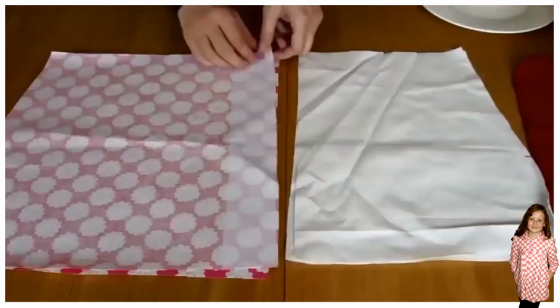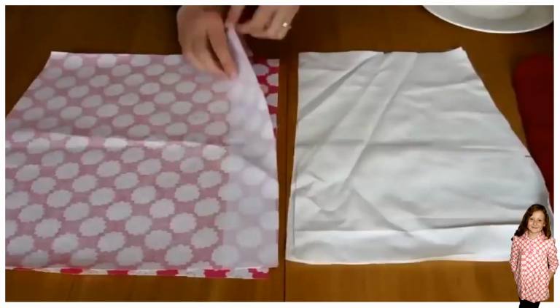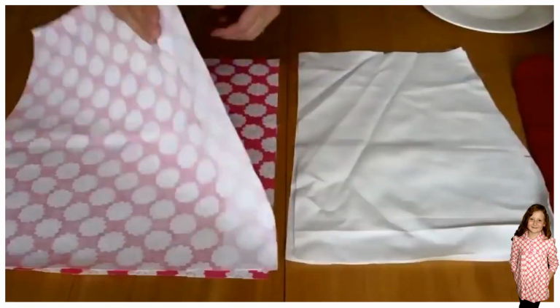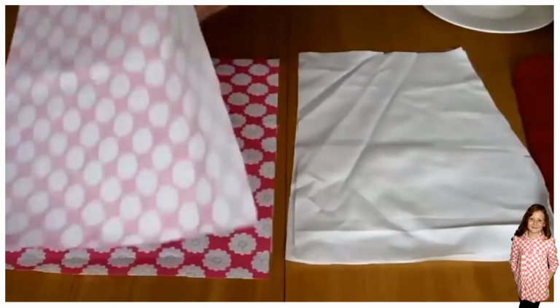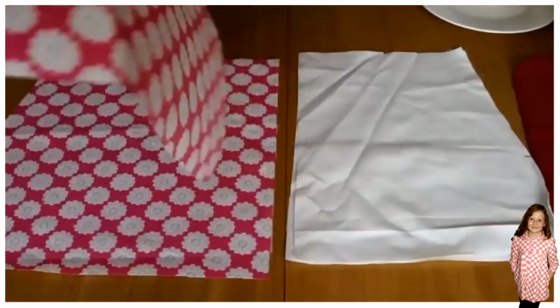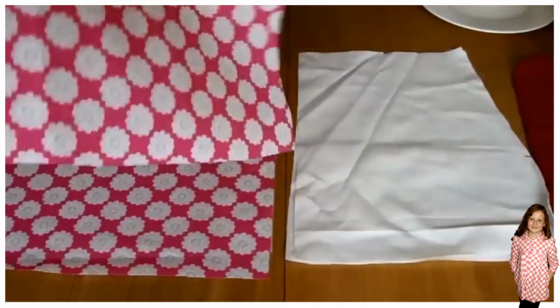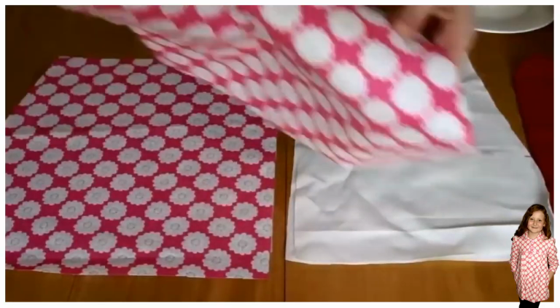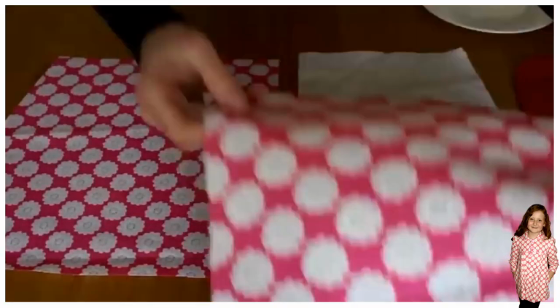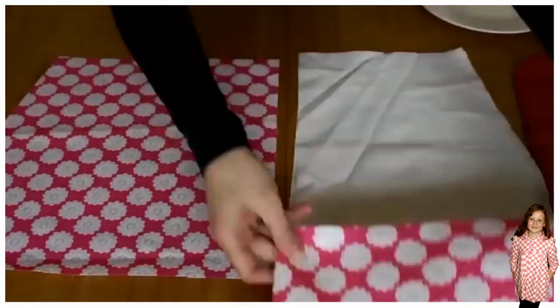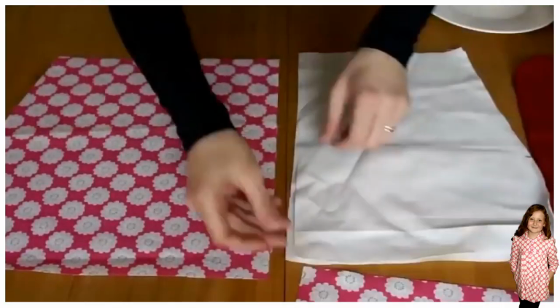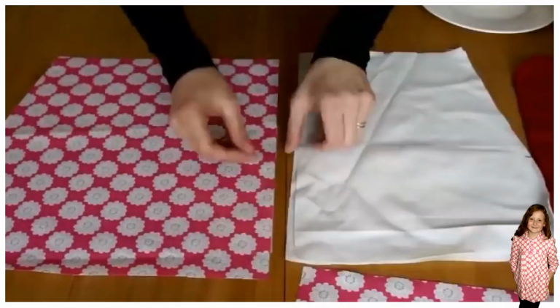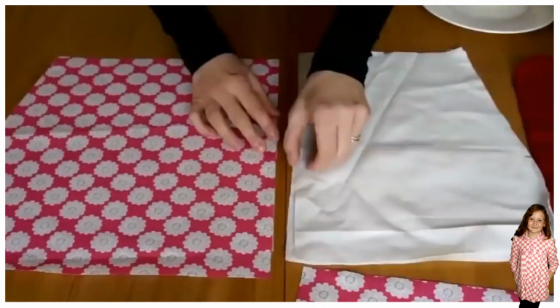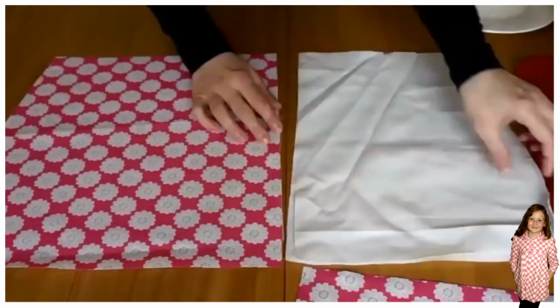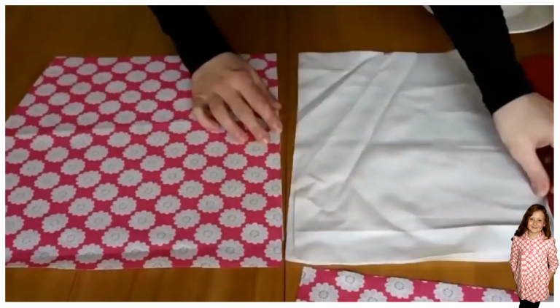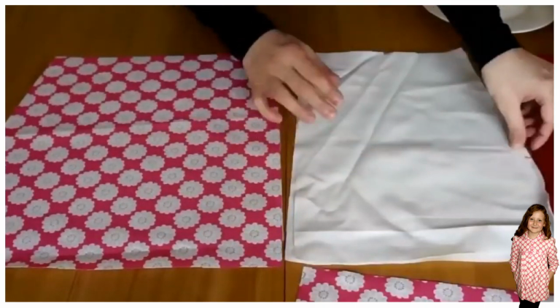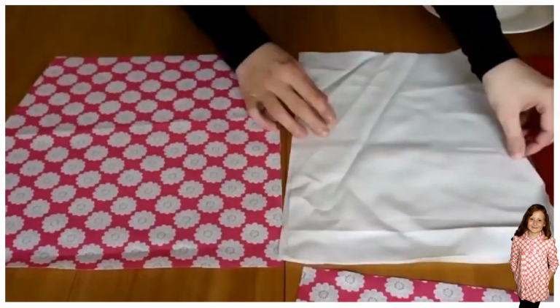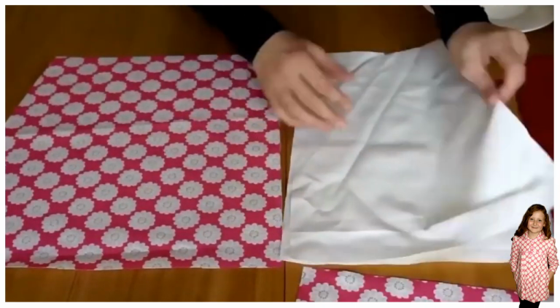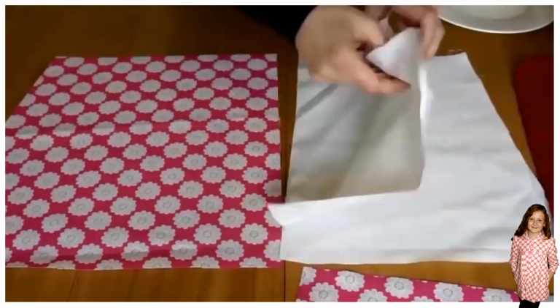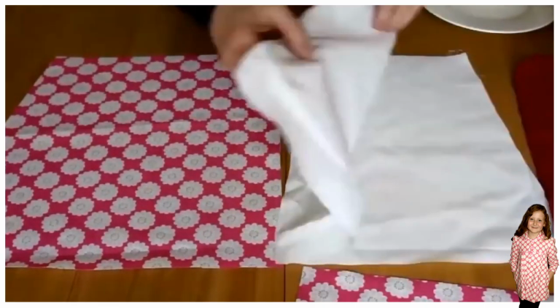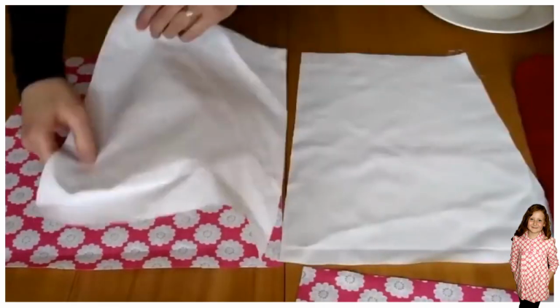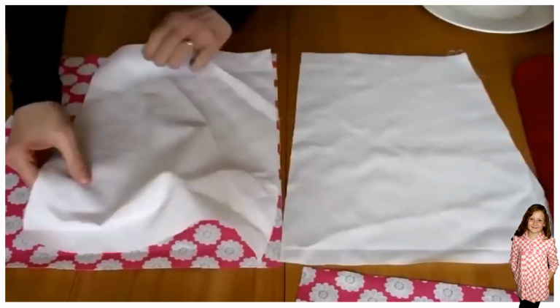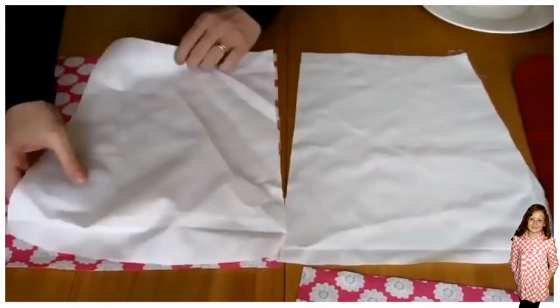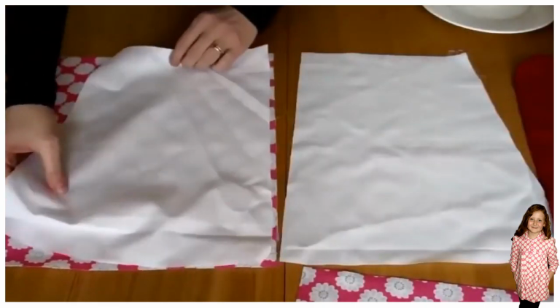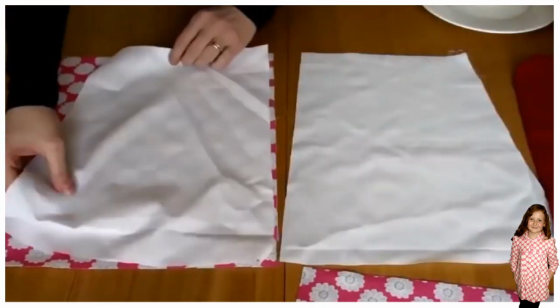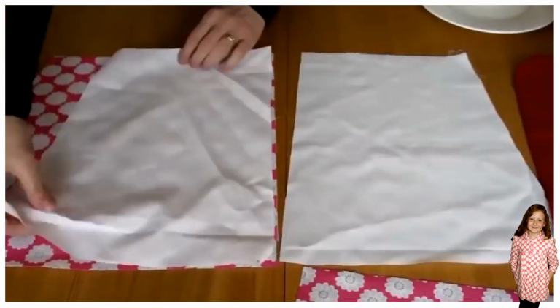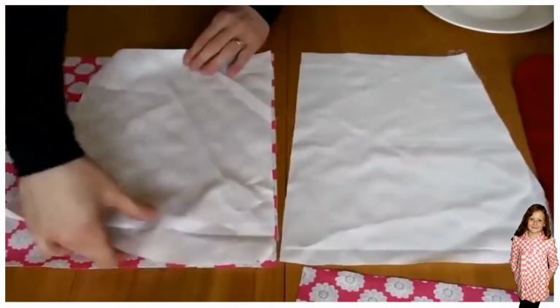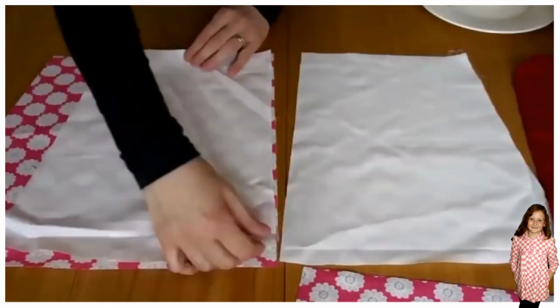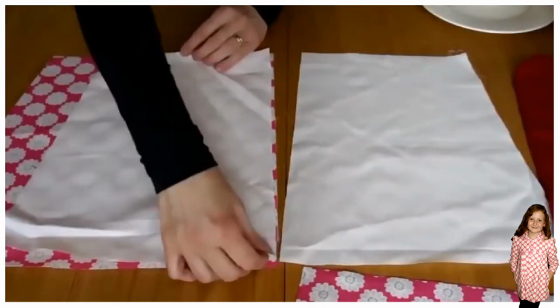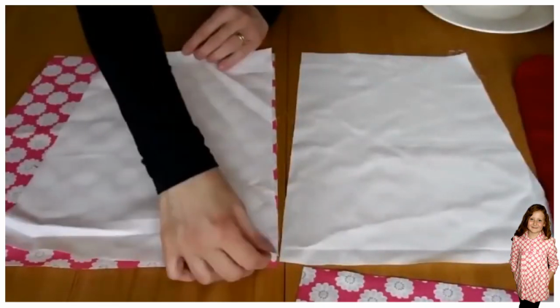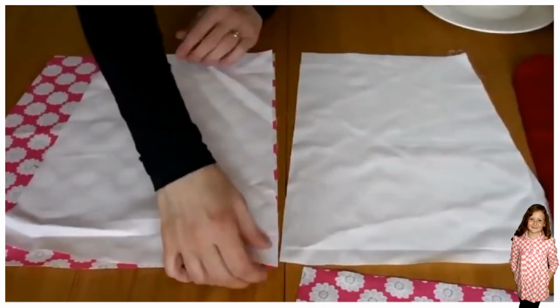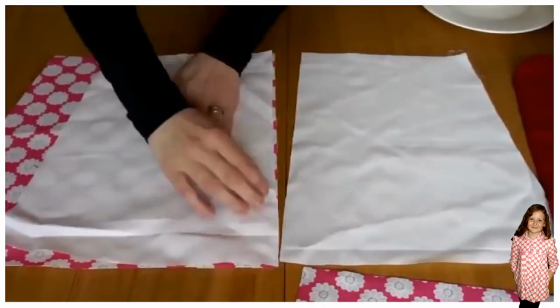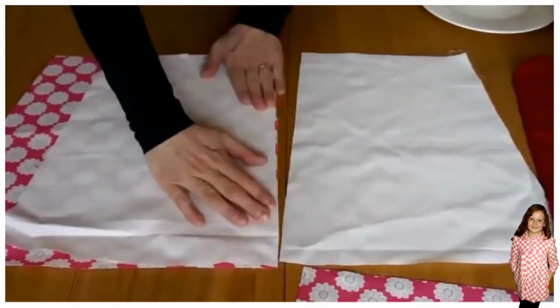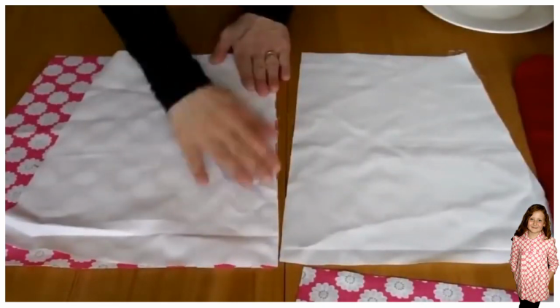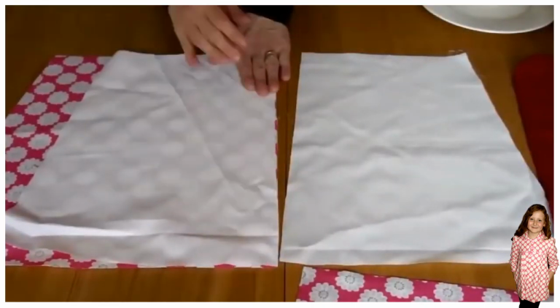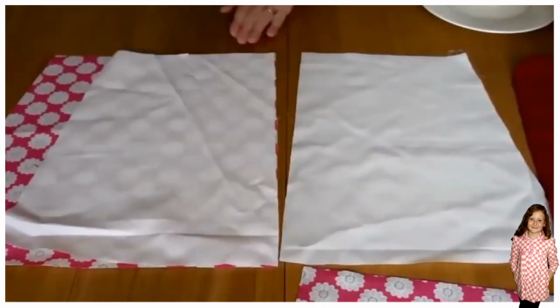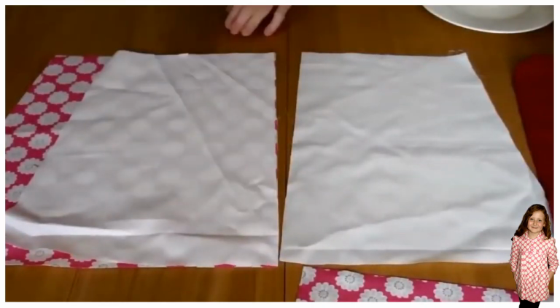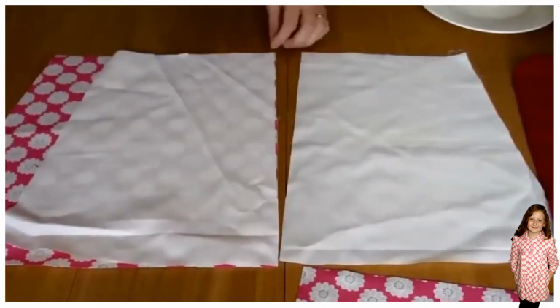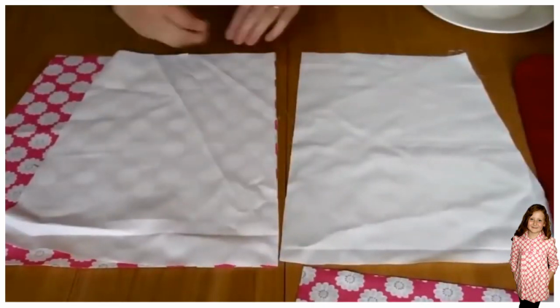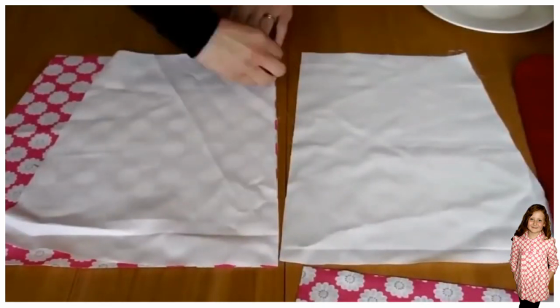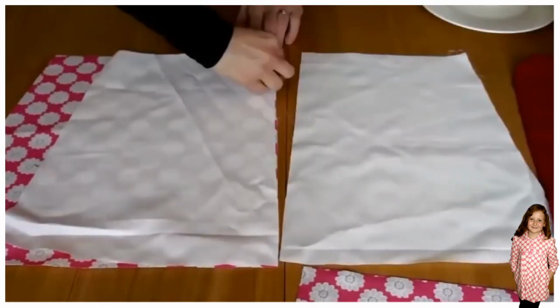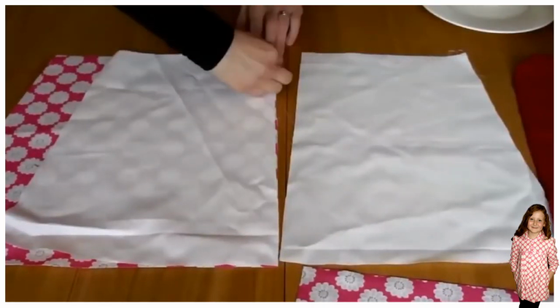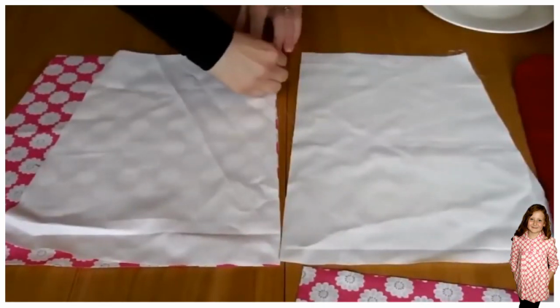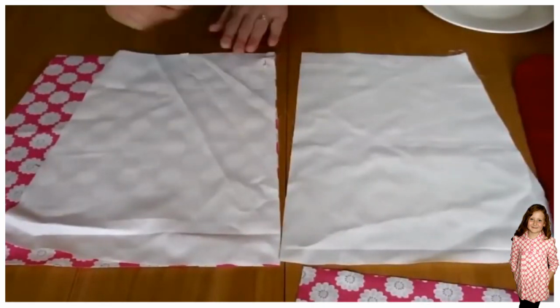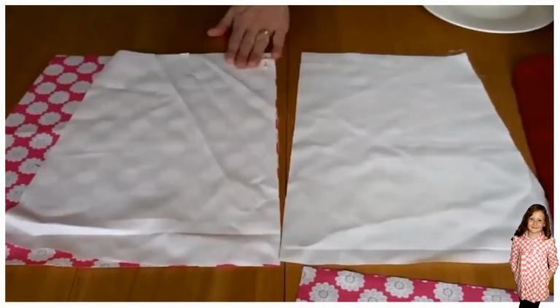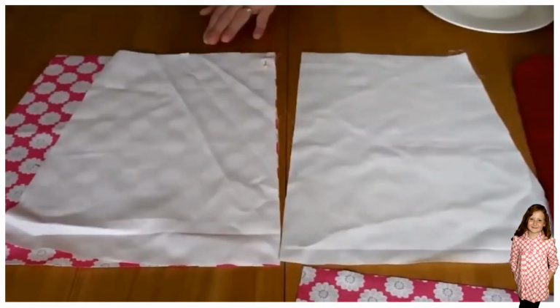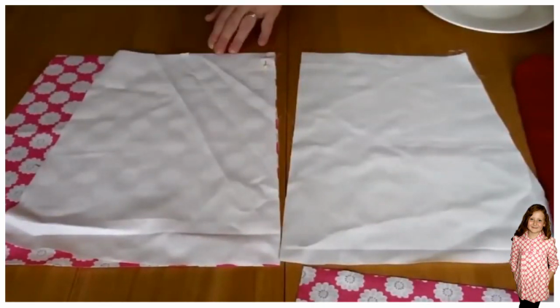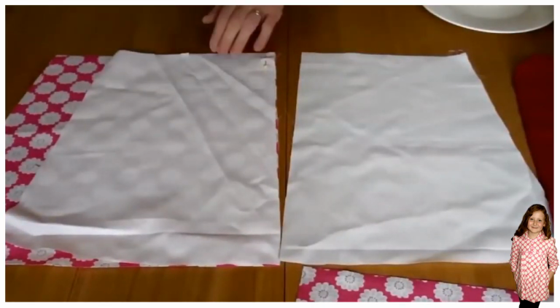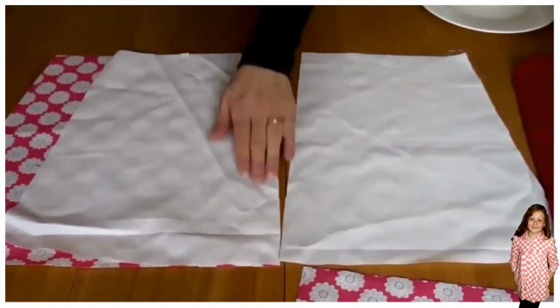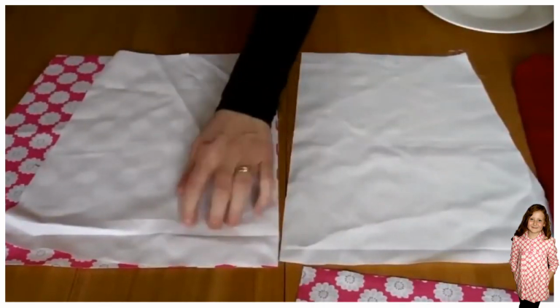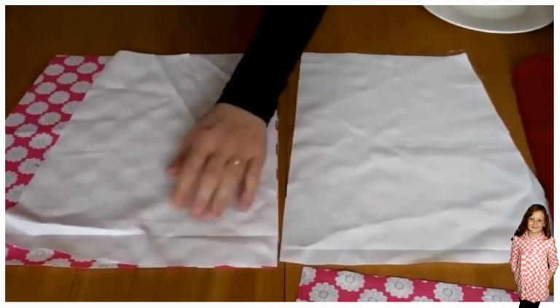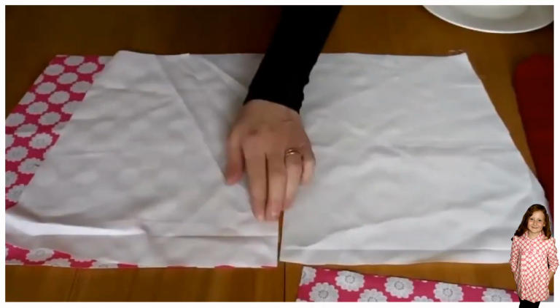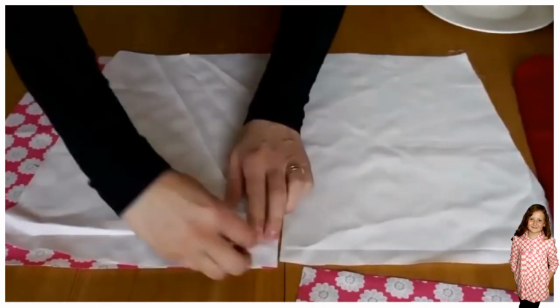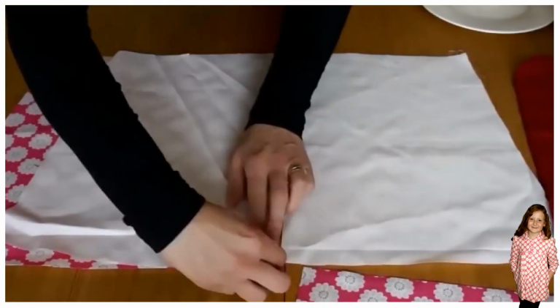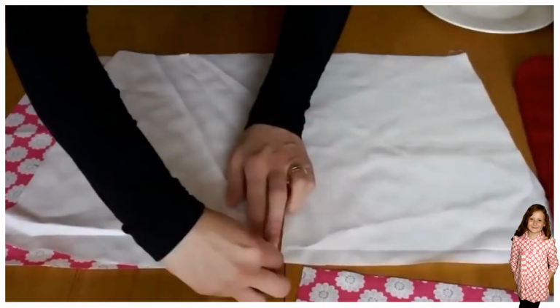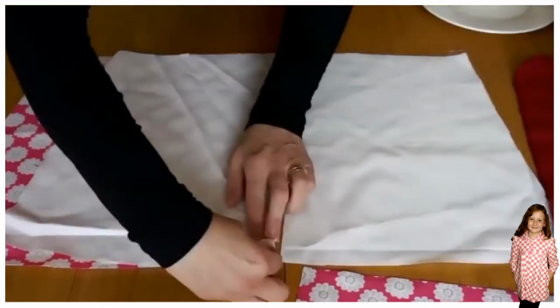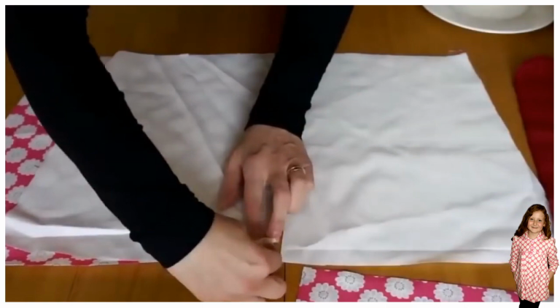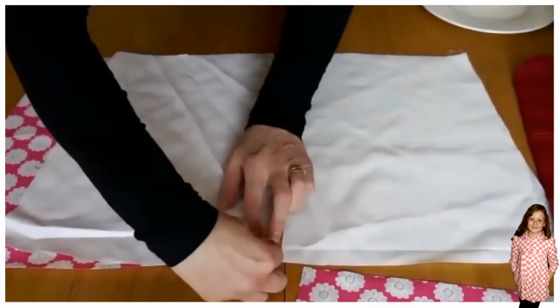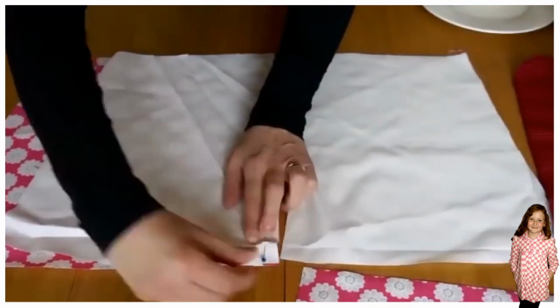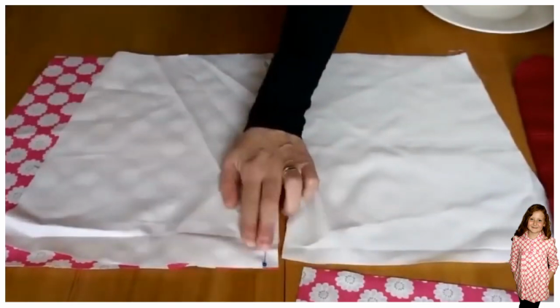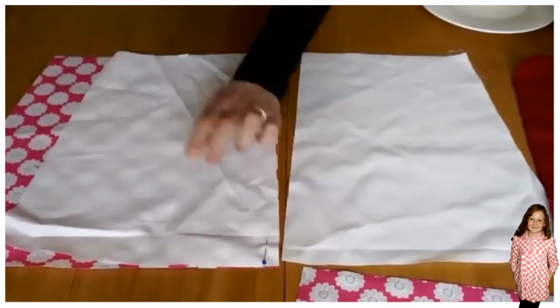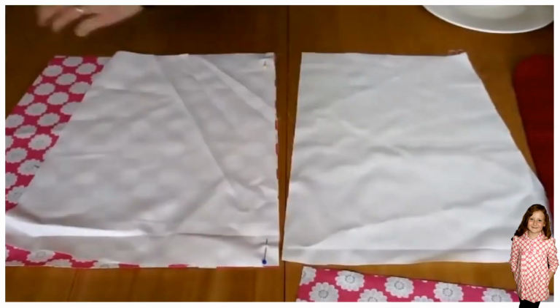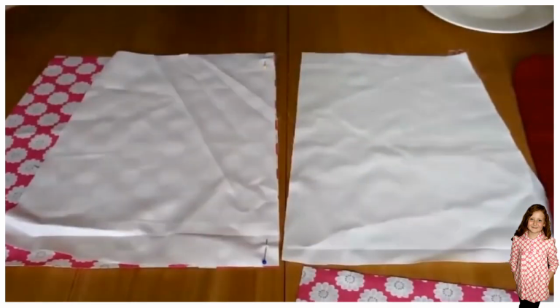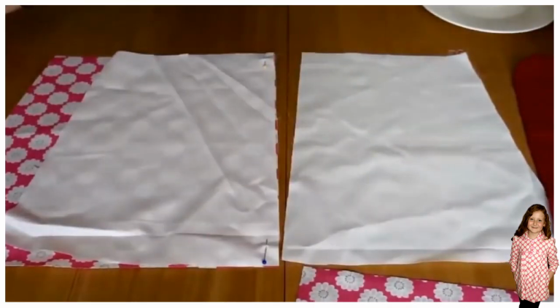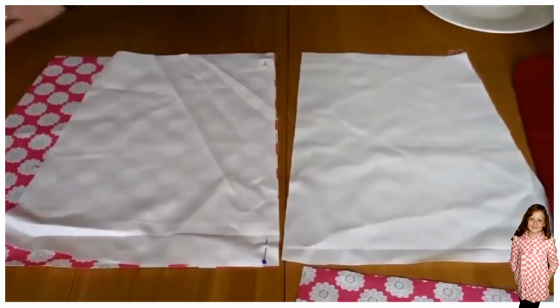Now you're ready to also pin the front. Take the front lining of the lower coat and pin that on. Ready to go.